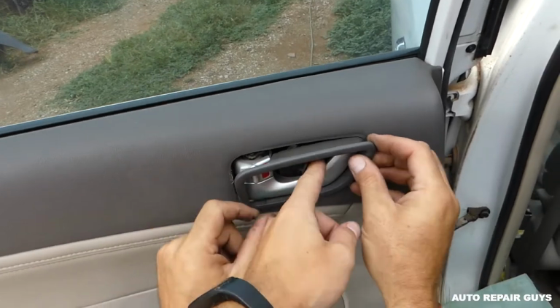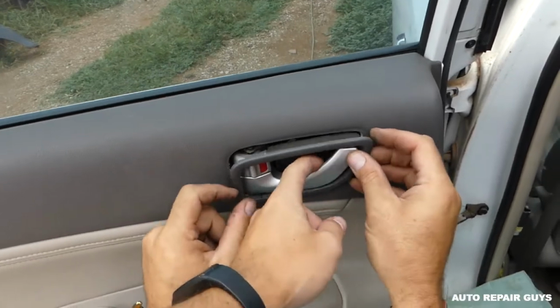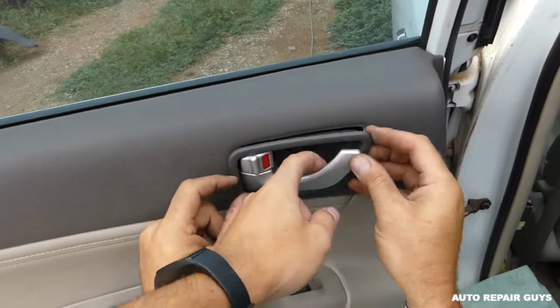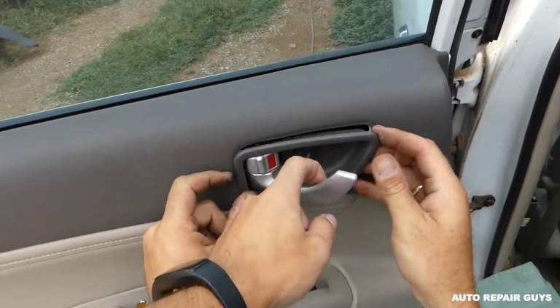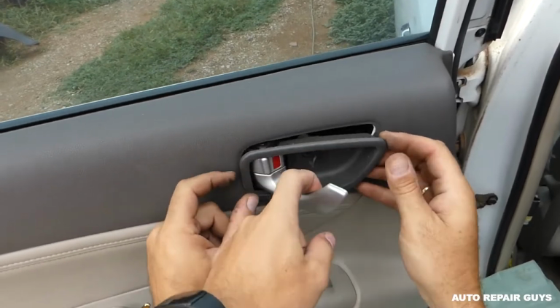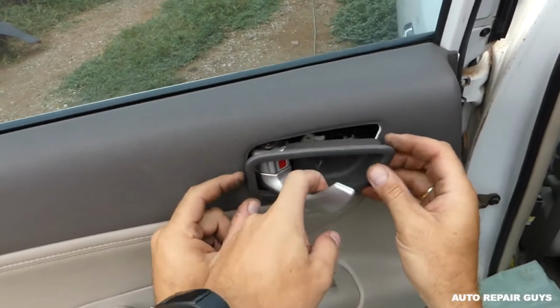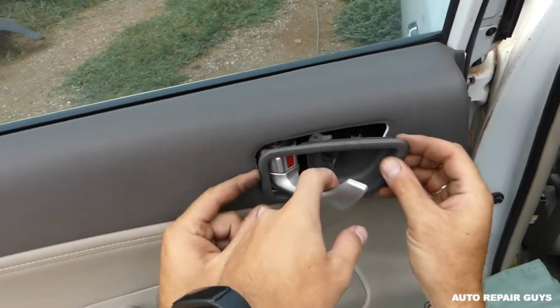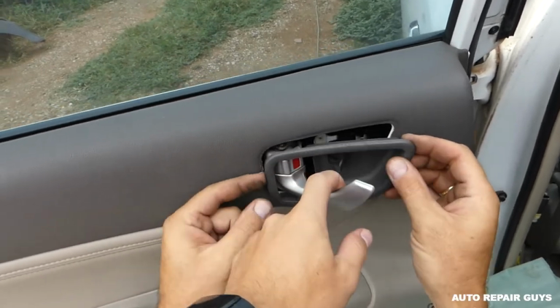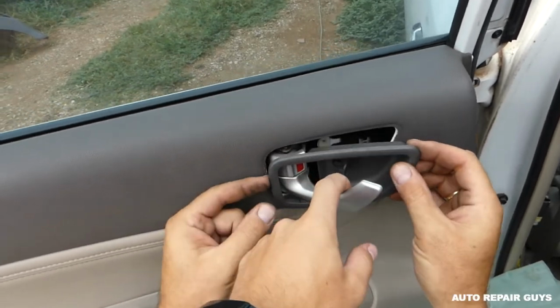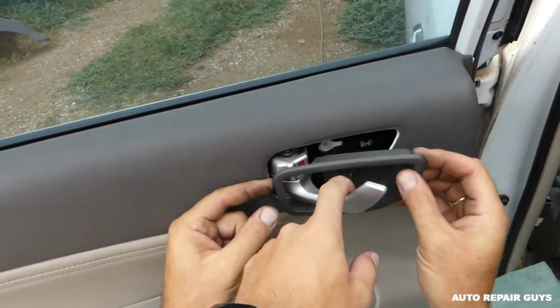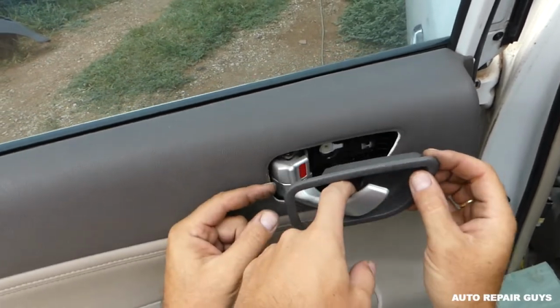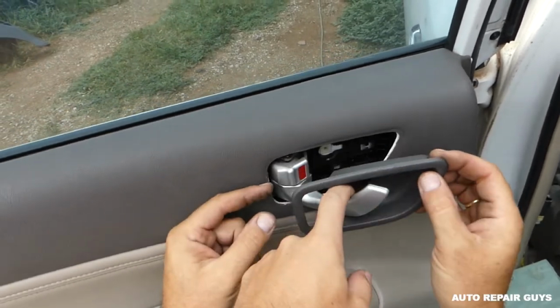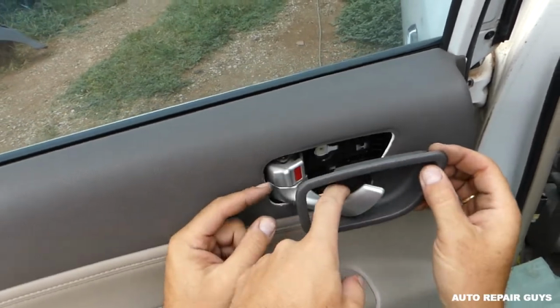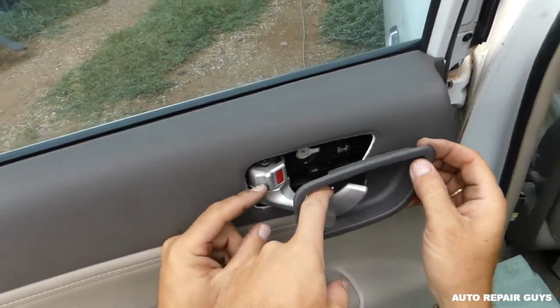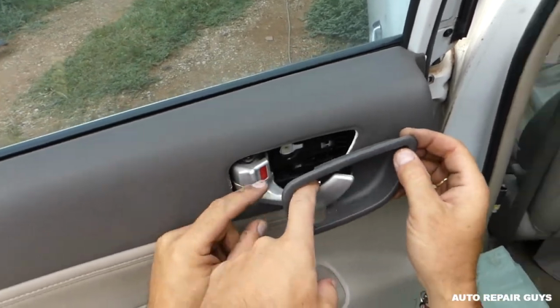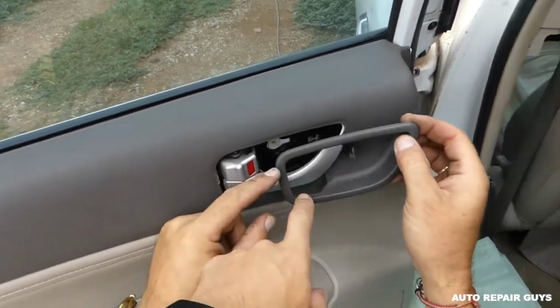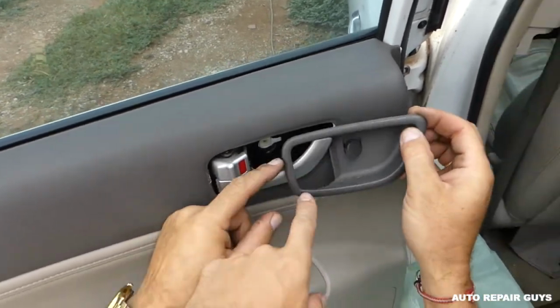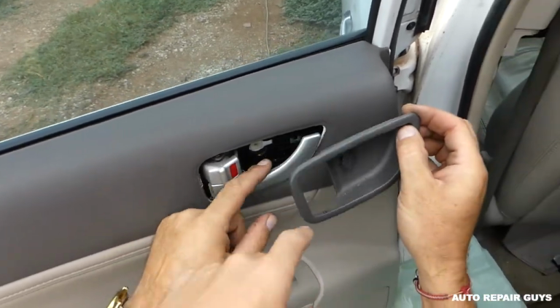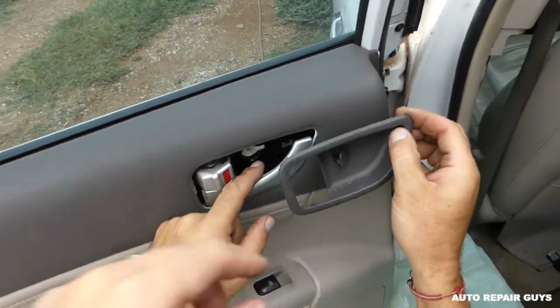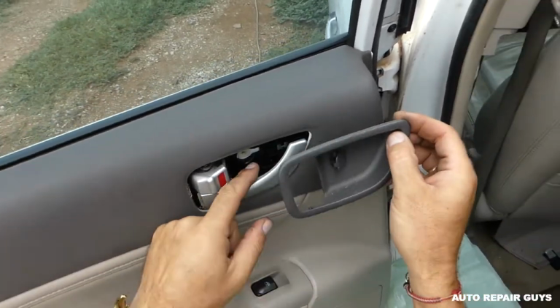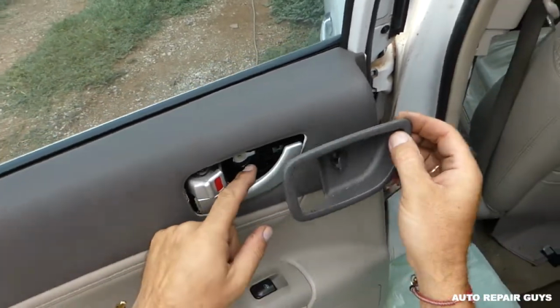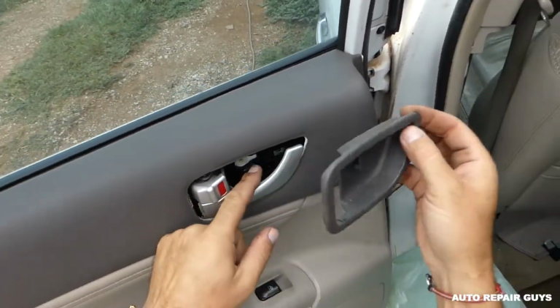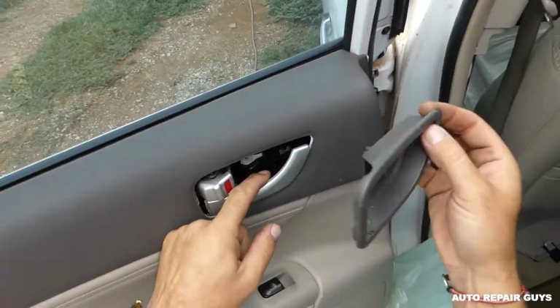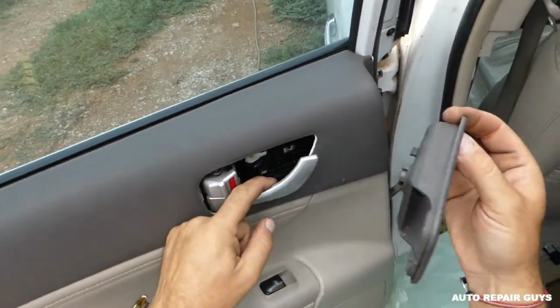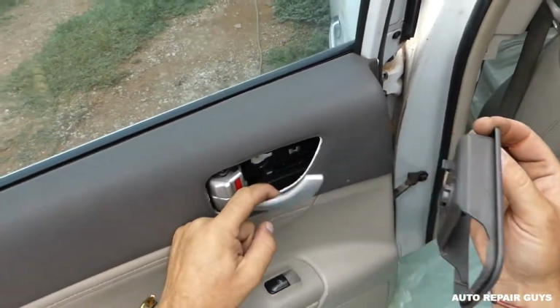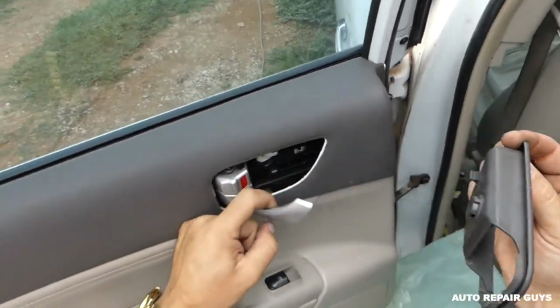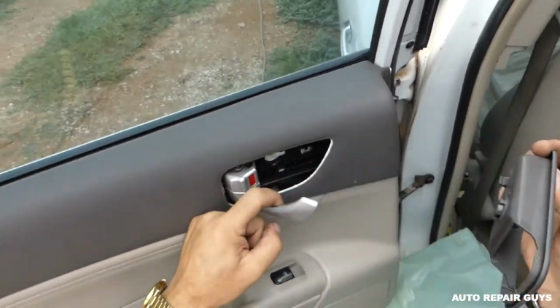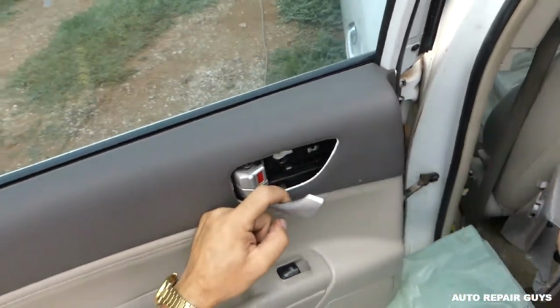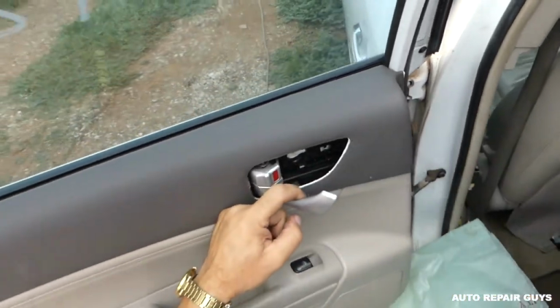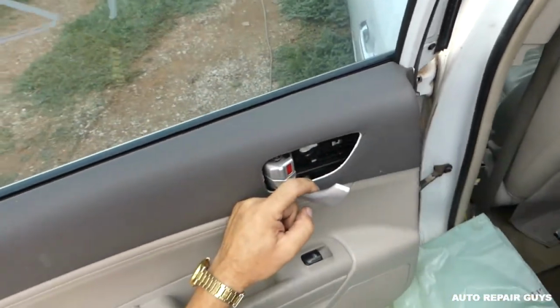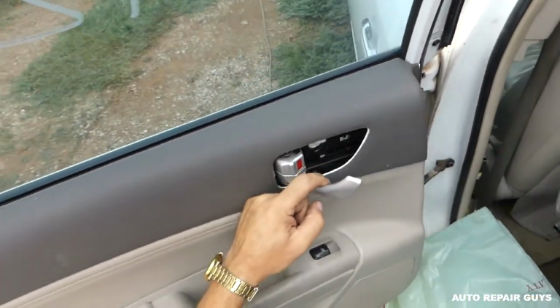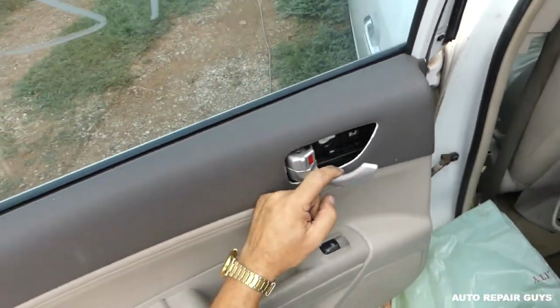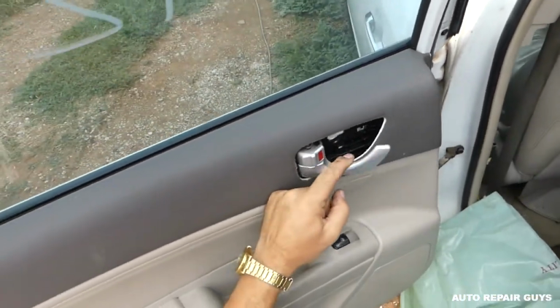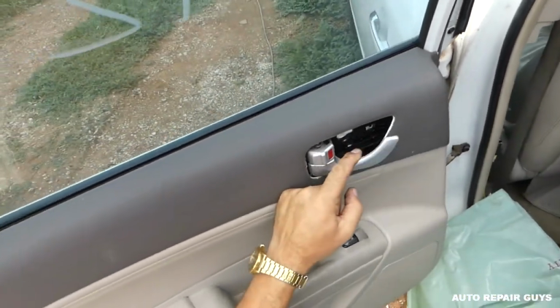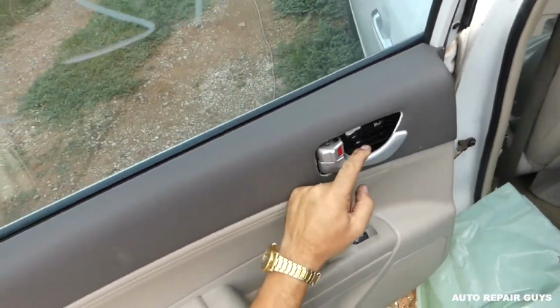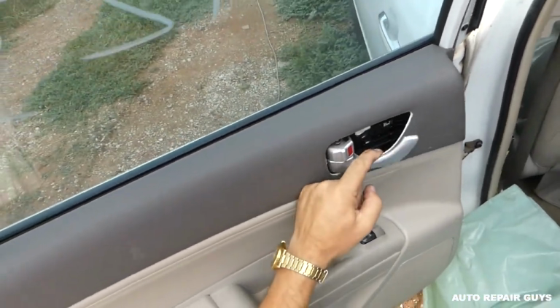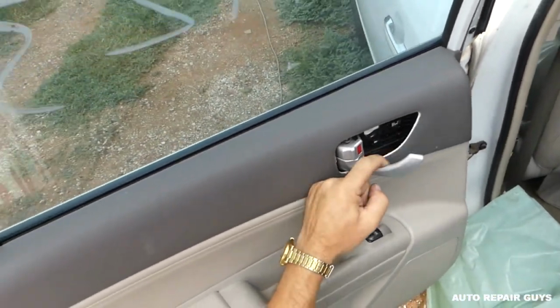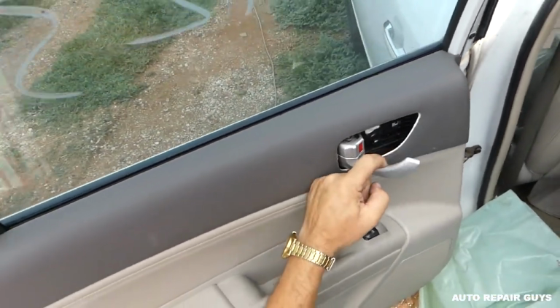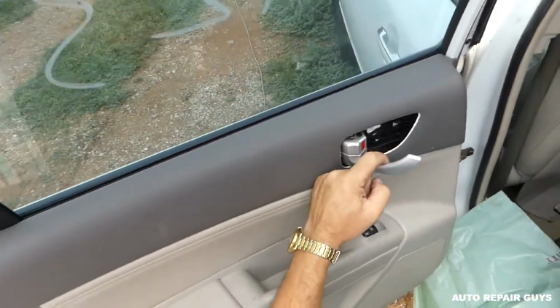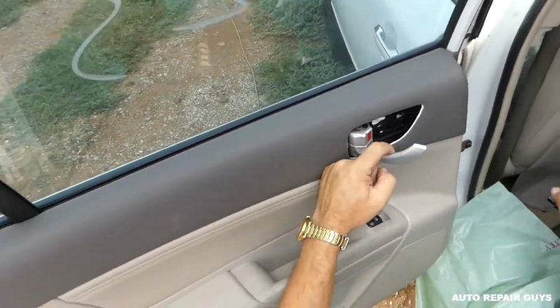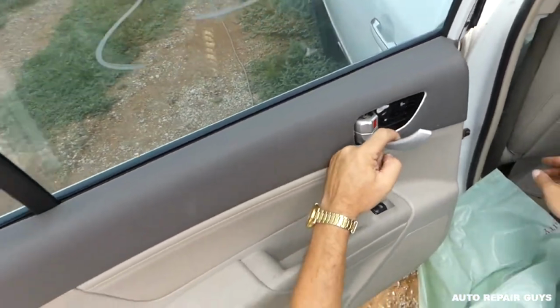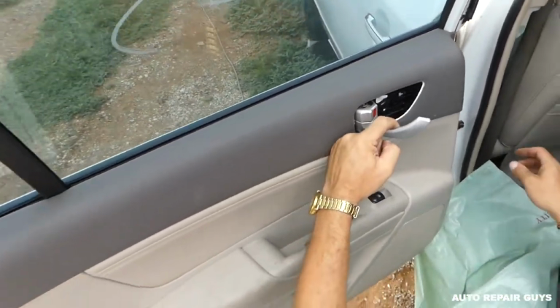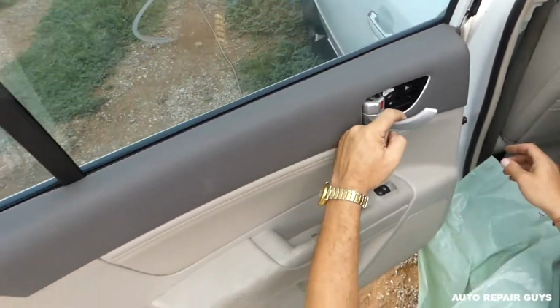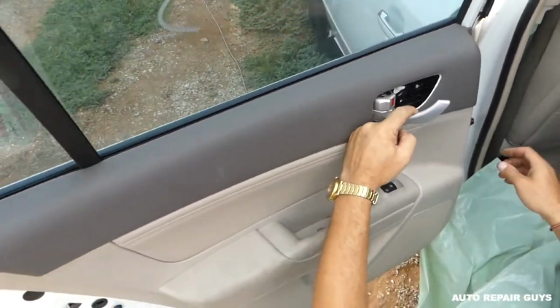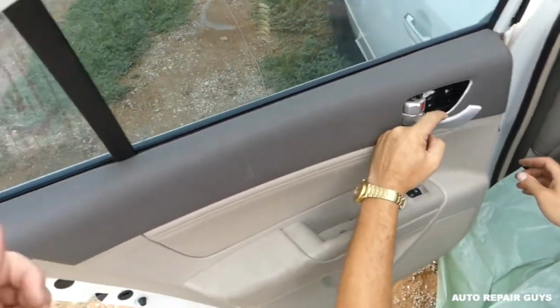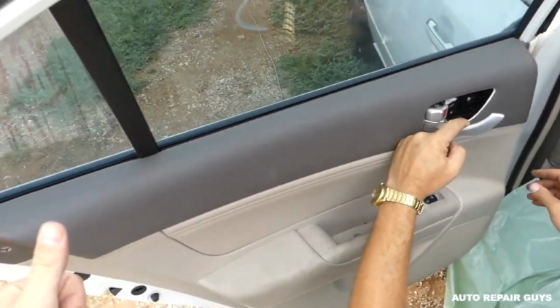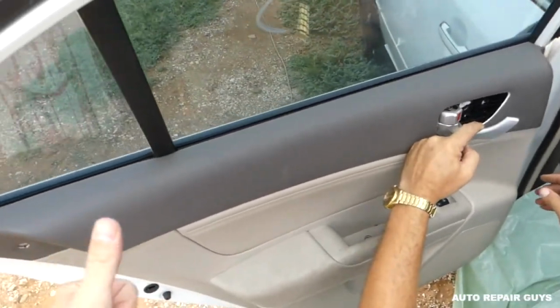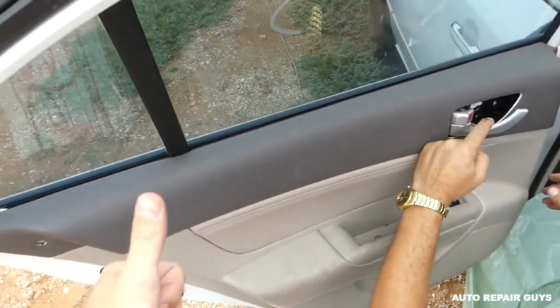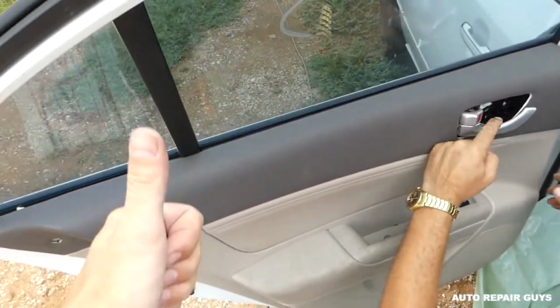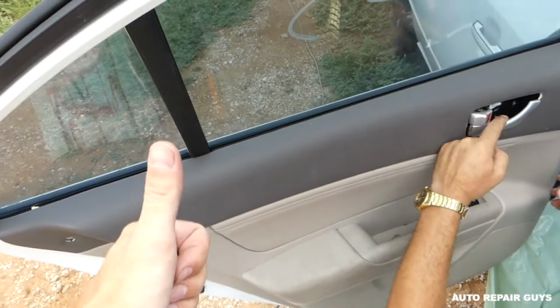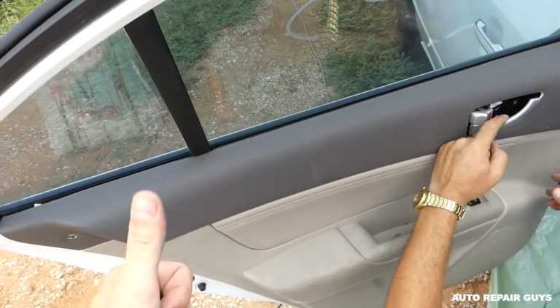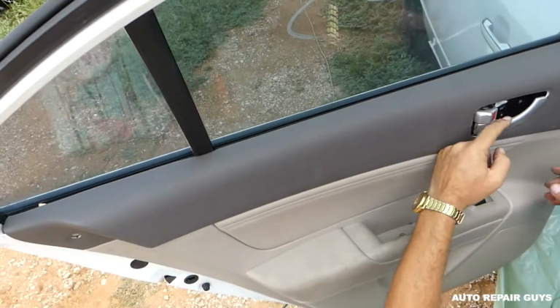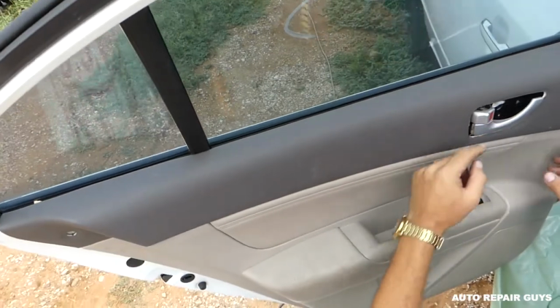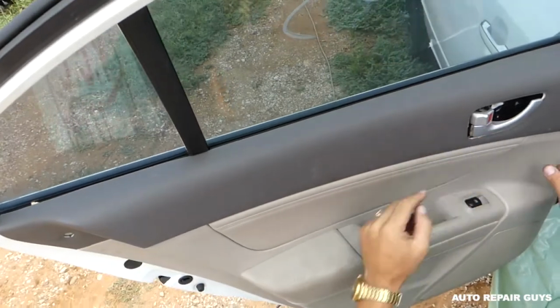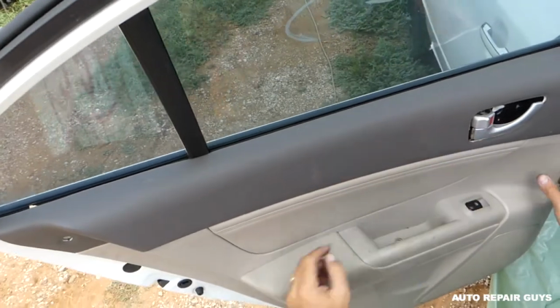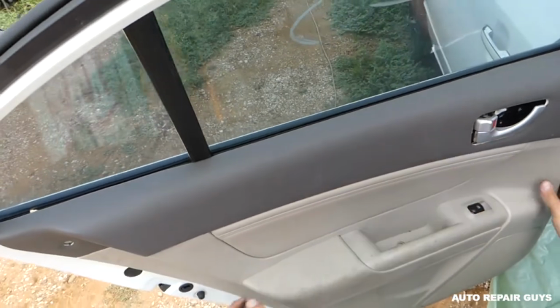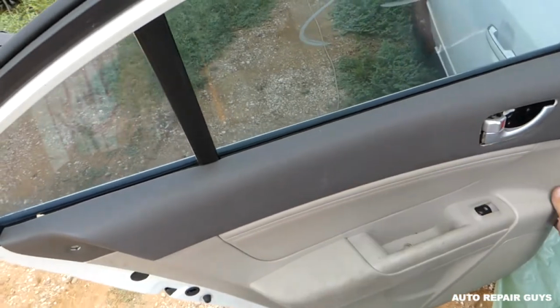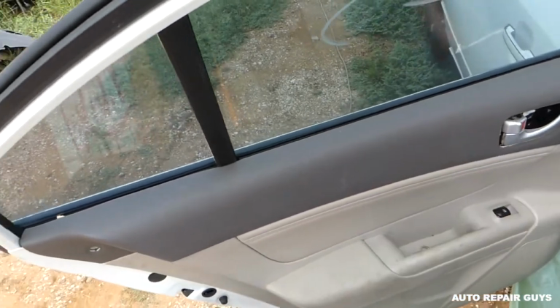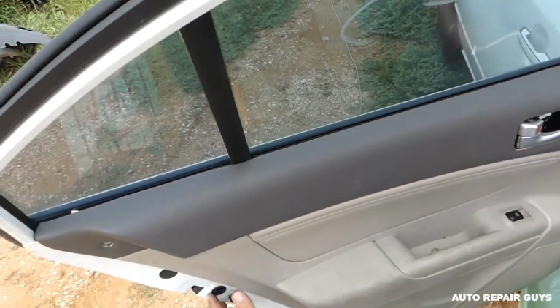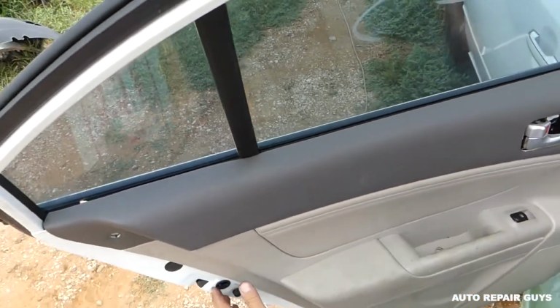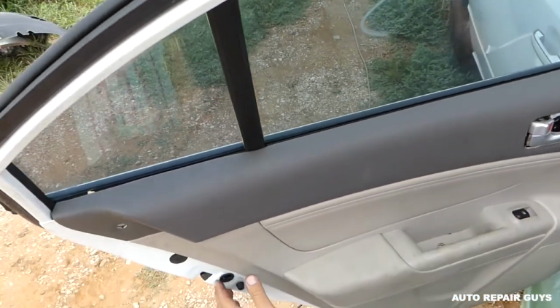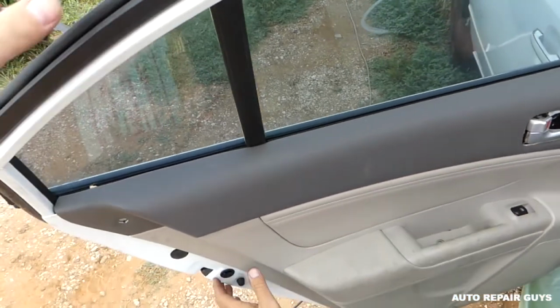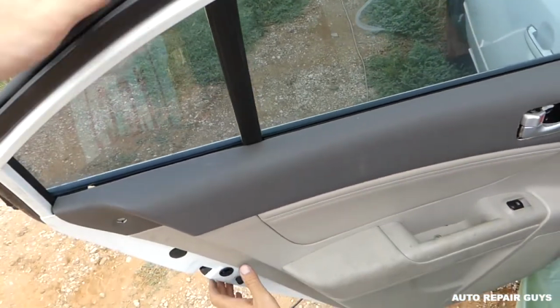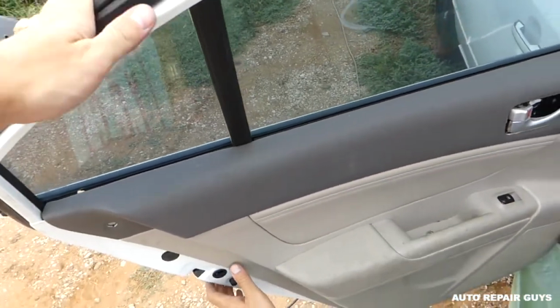Now we need to remove that plastic piece here — we forgot about it. You need to open the handle to pull it out because the handle stays on the door, and you need to lift it straight up.